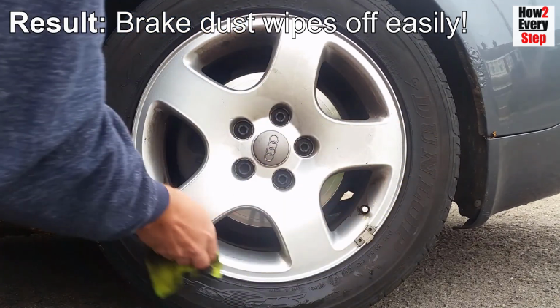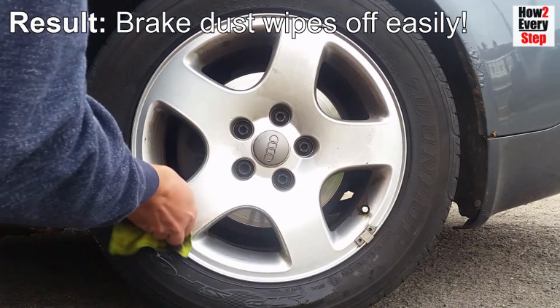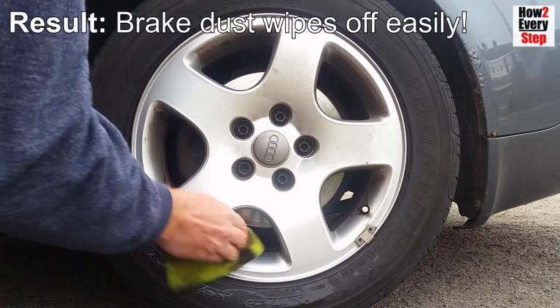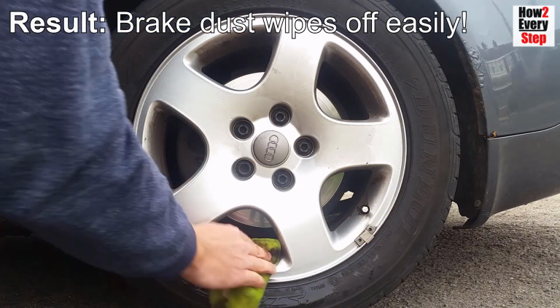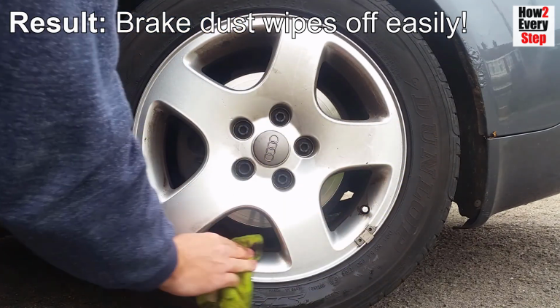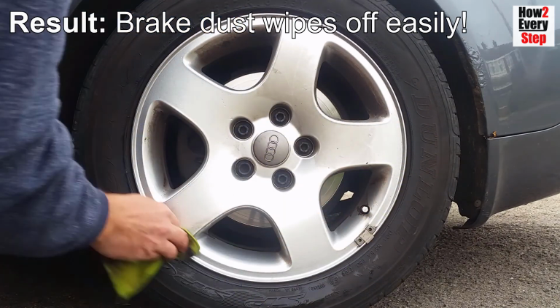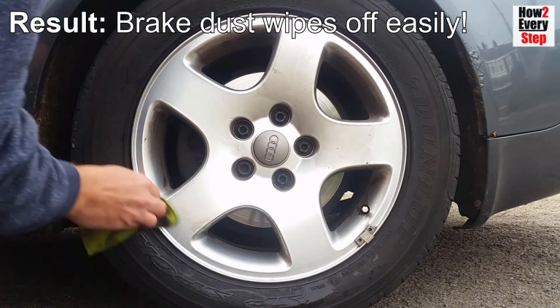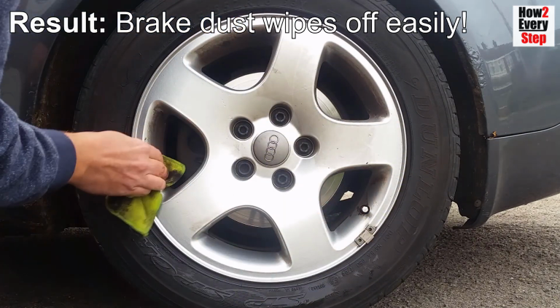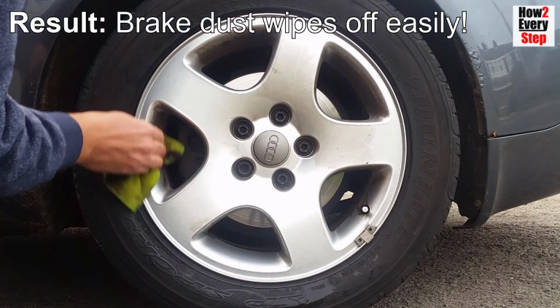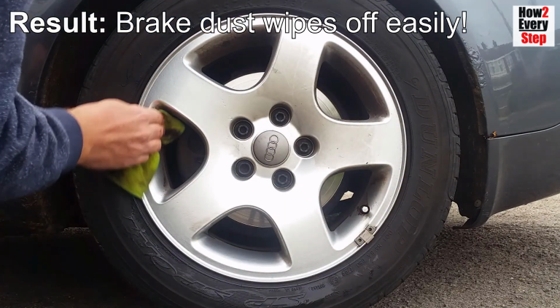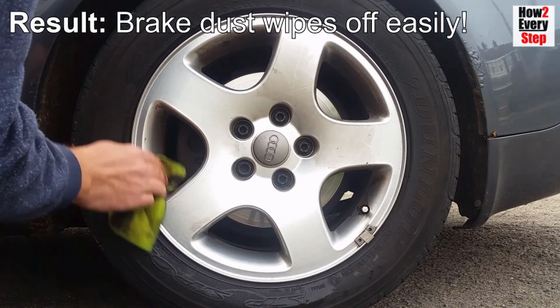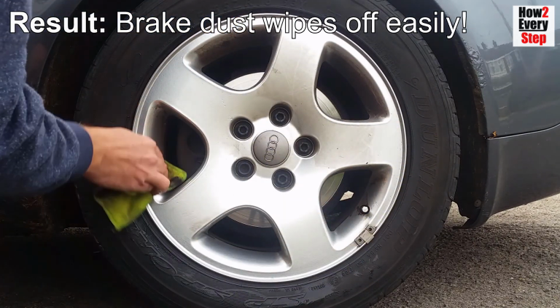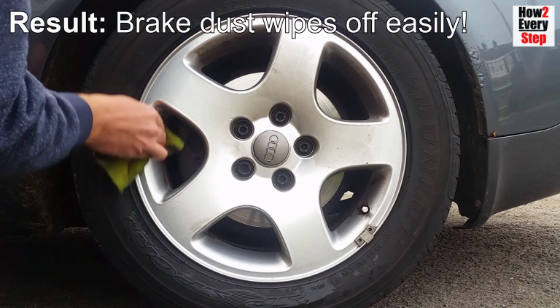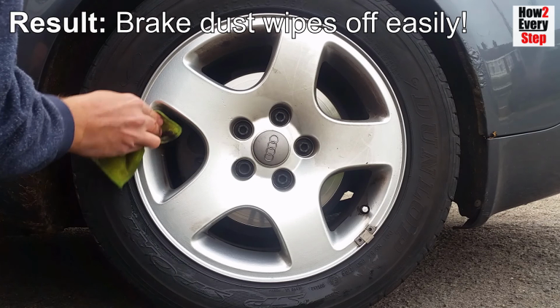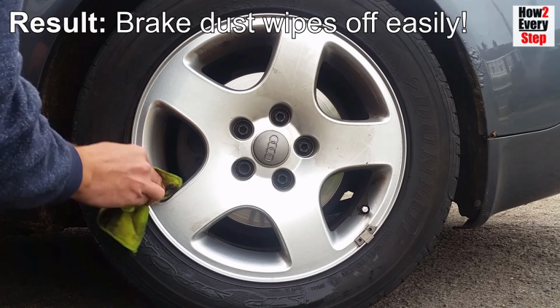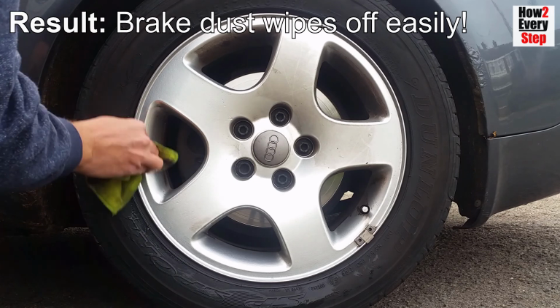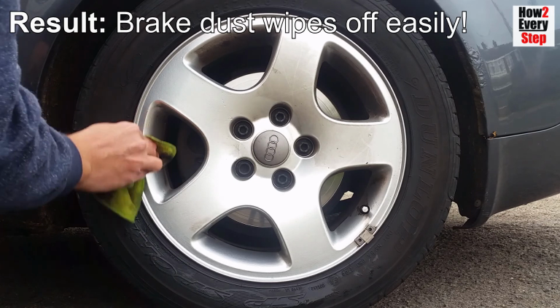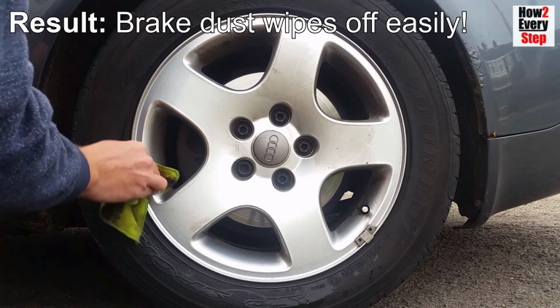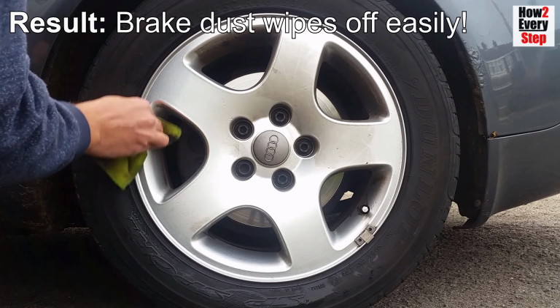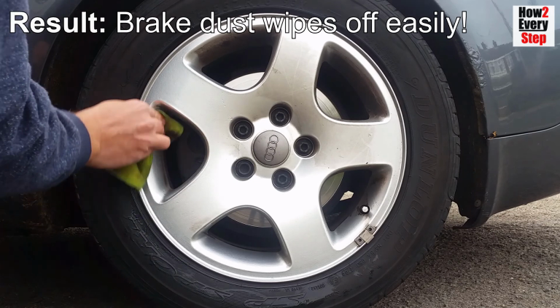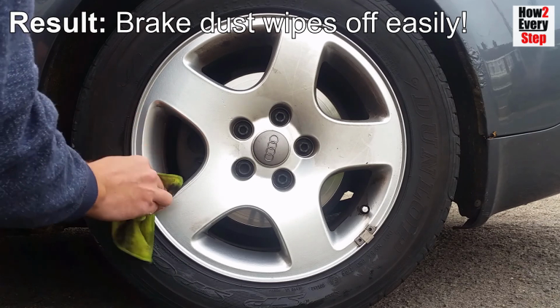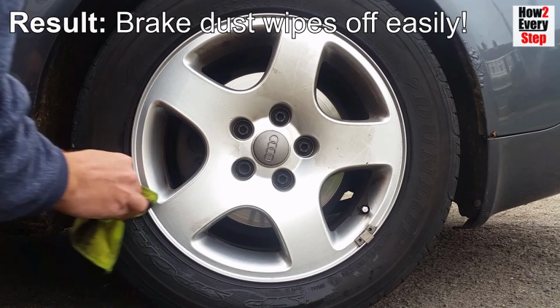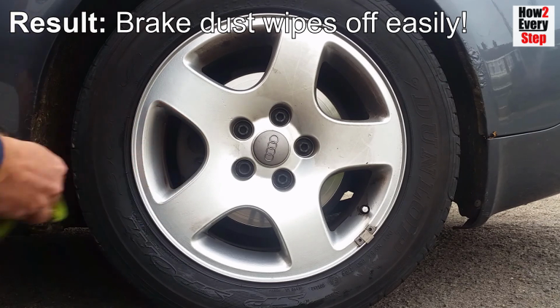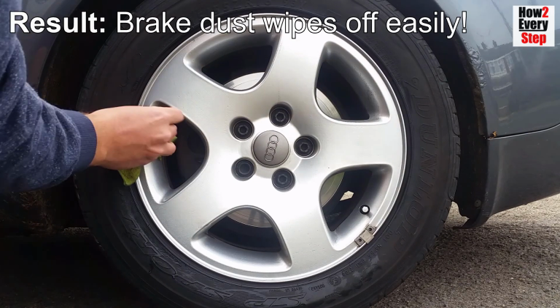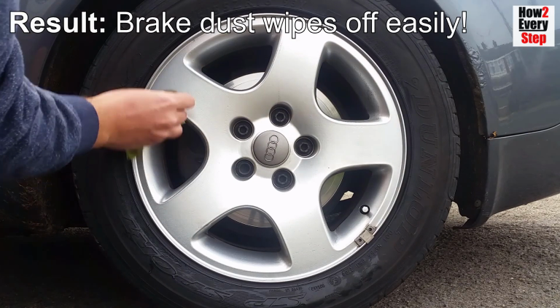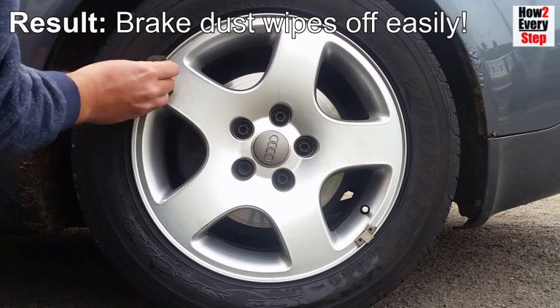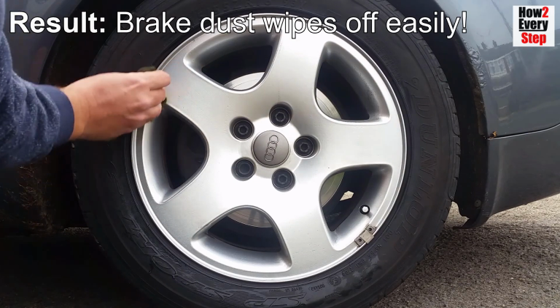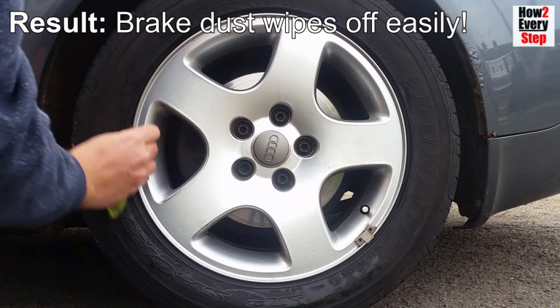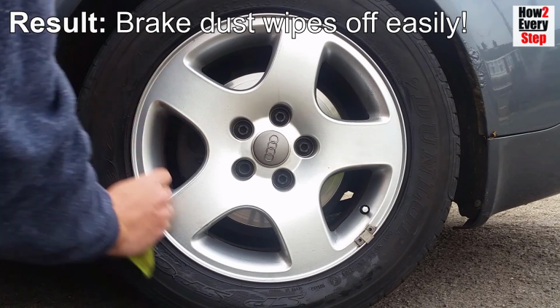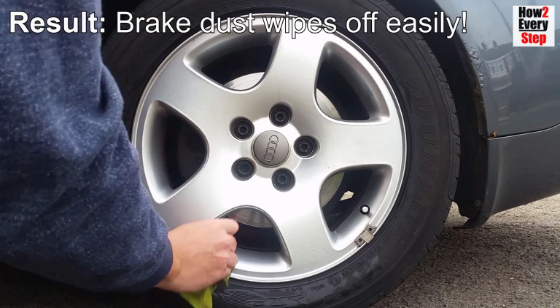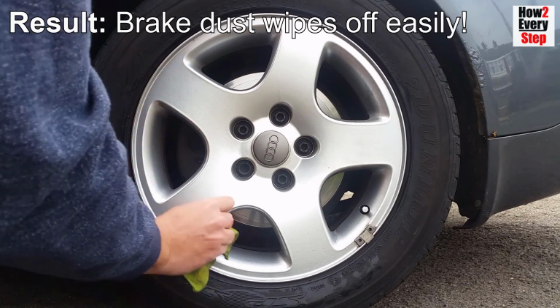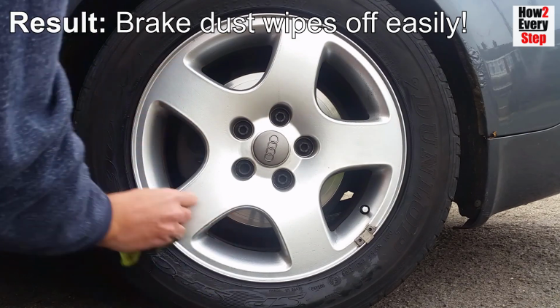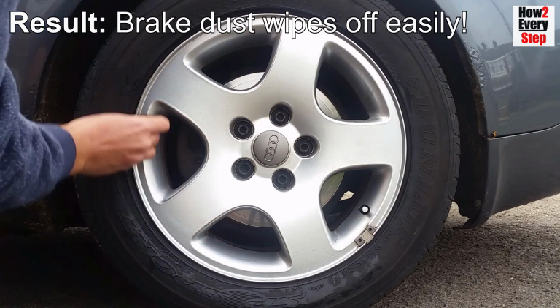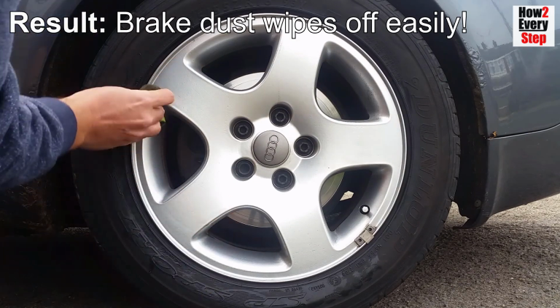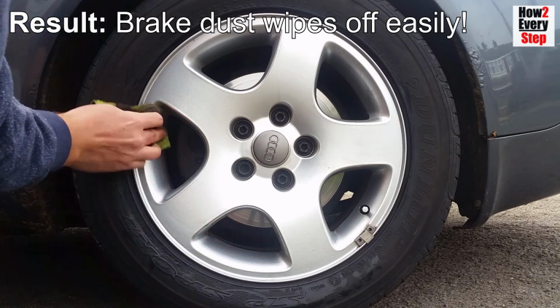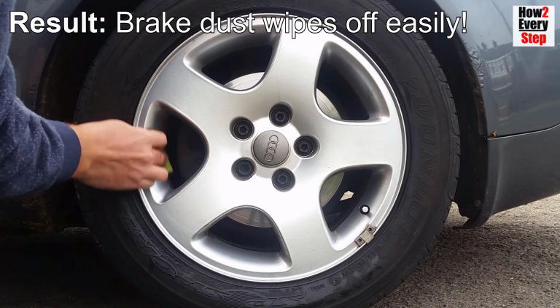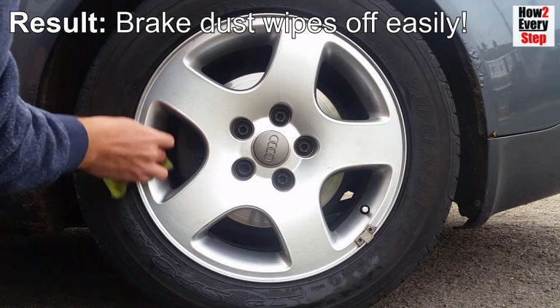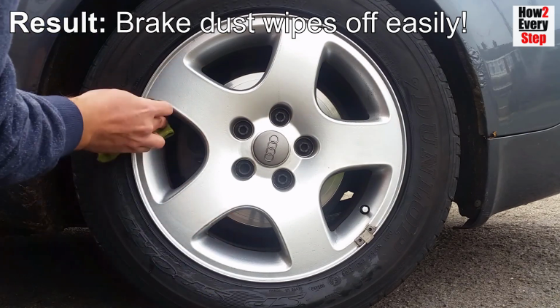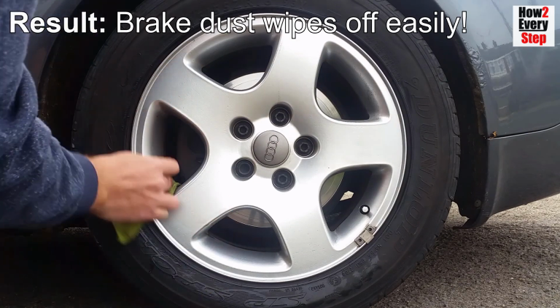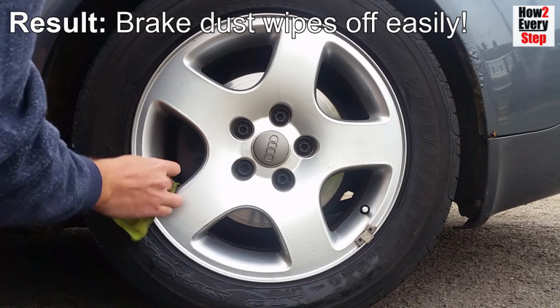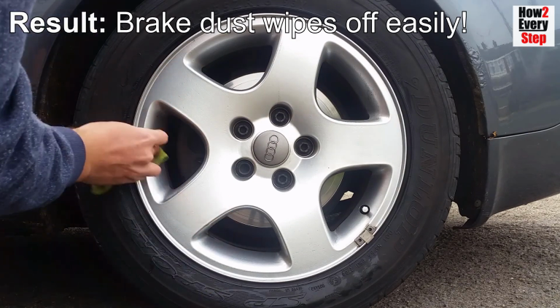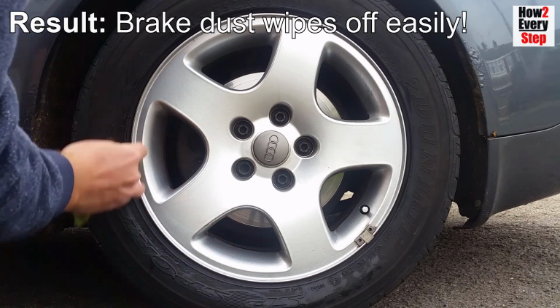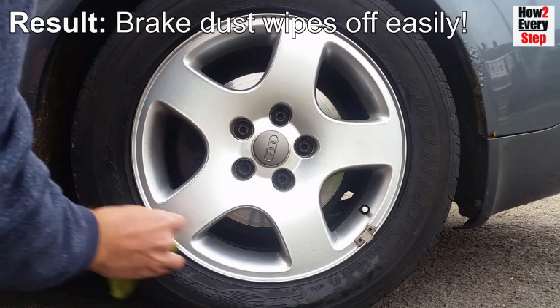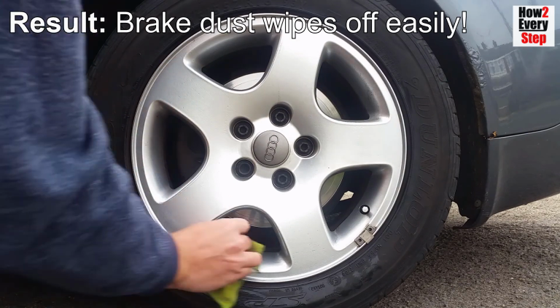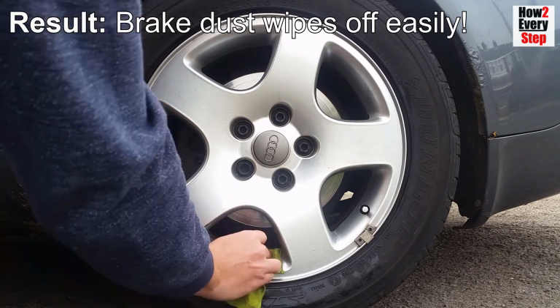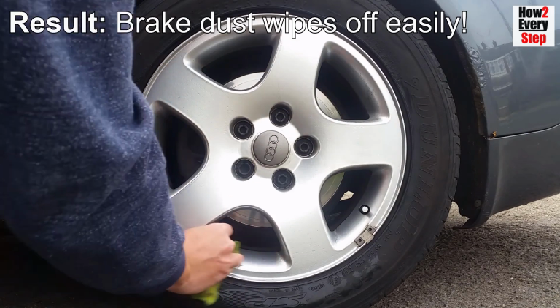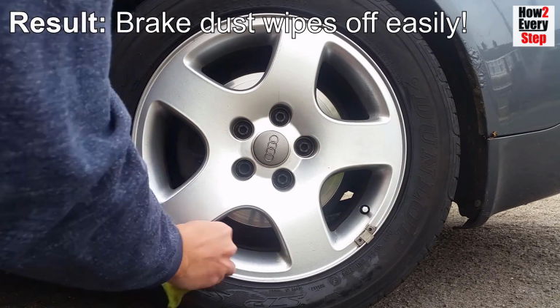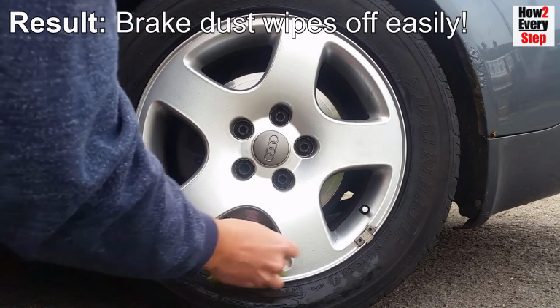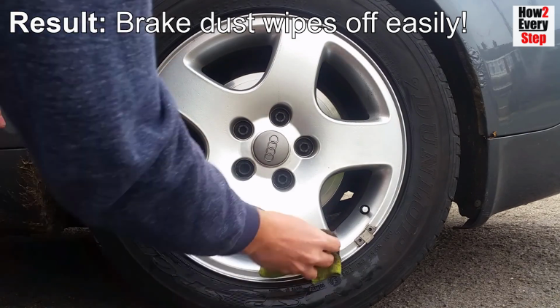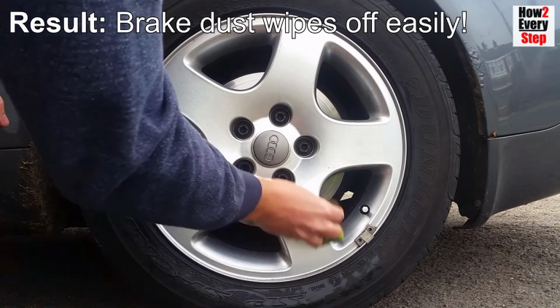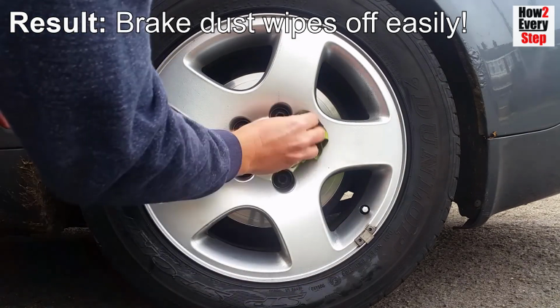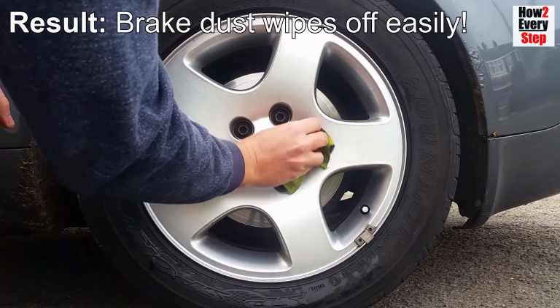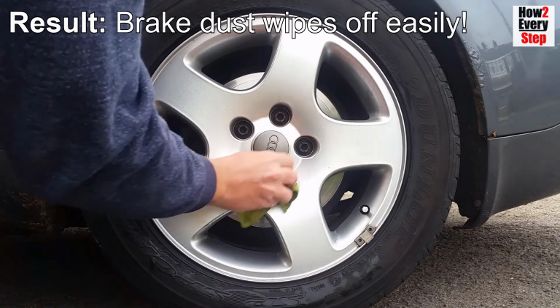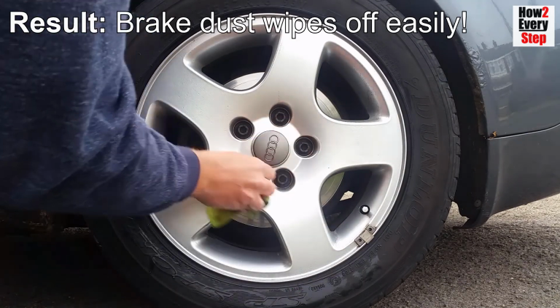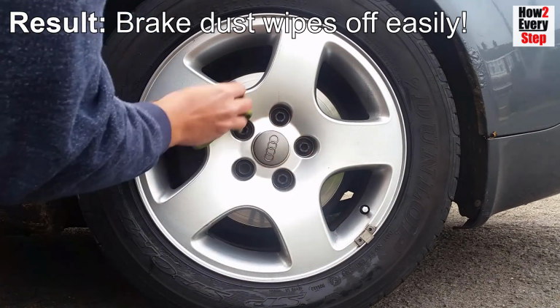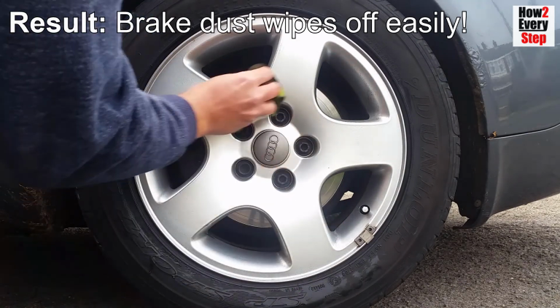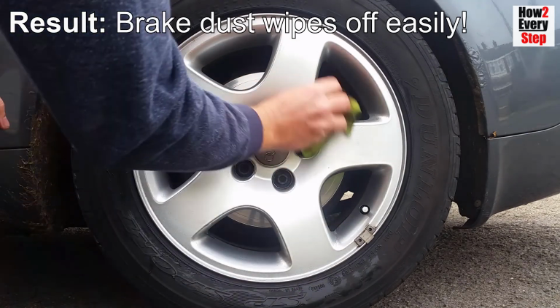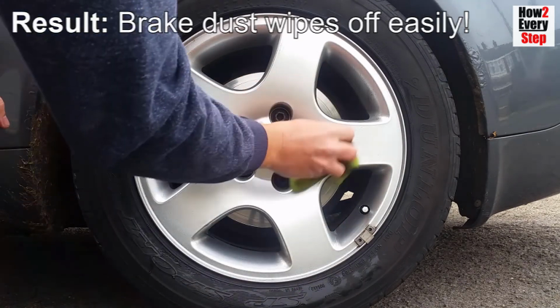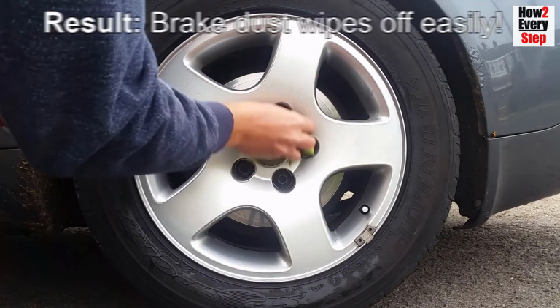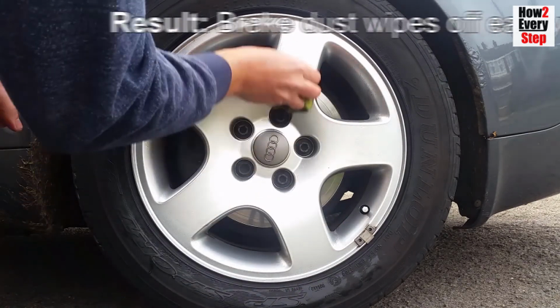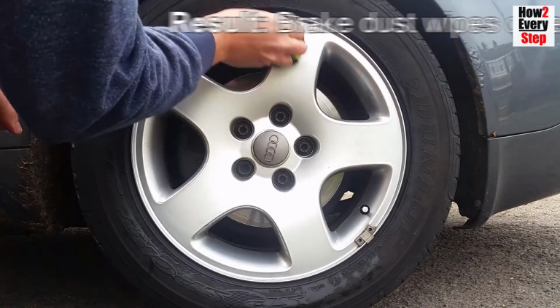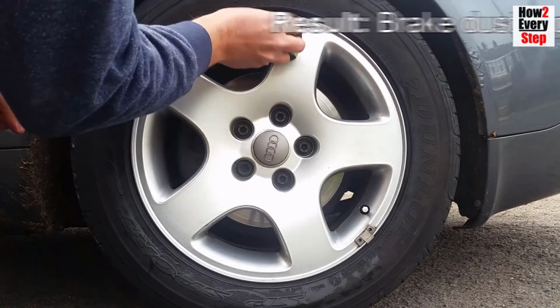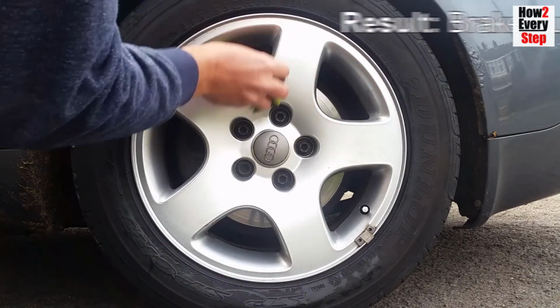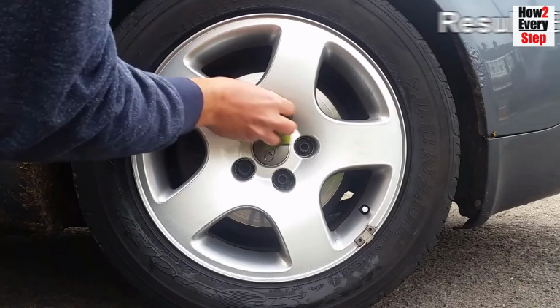Also, the wheels will be protected from corrosion as the road salts and air will not come into contact with the alloy wheel's surface.